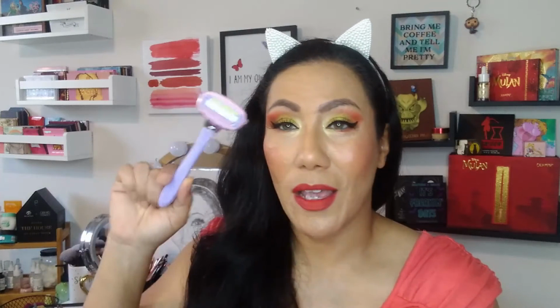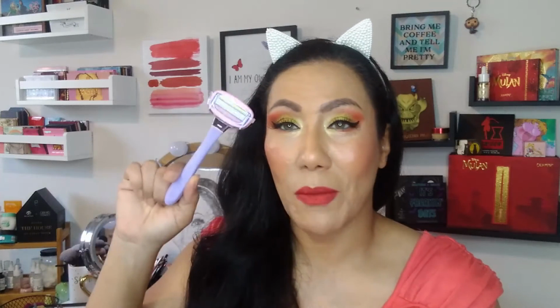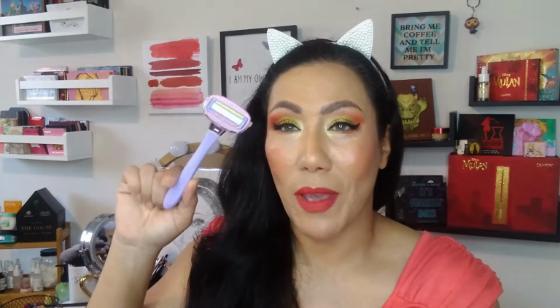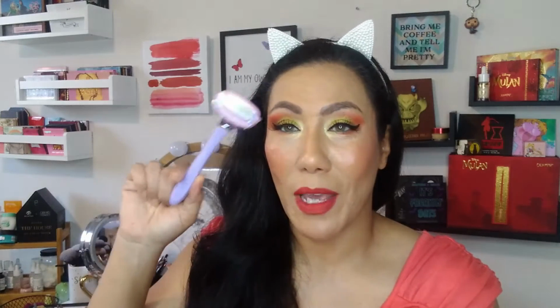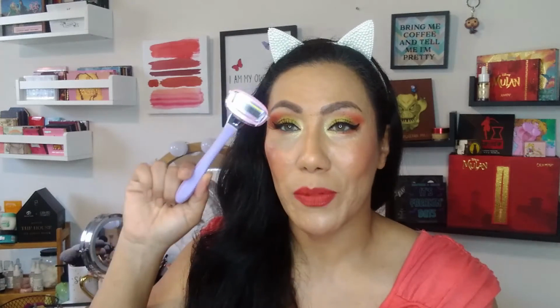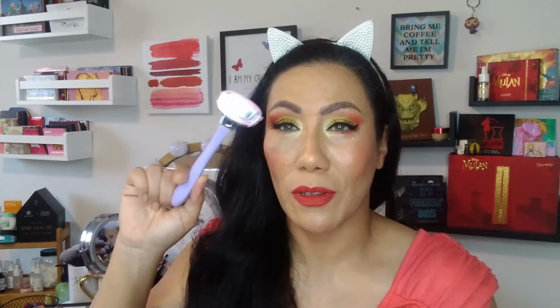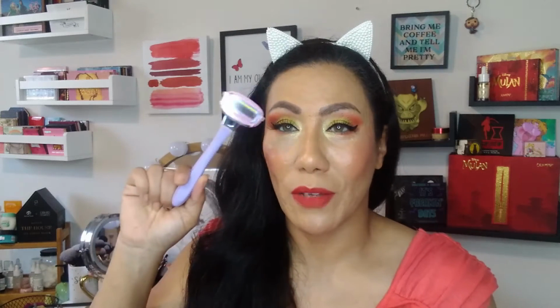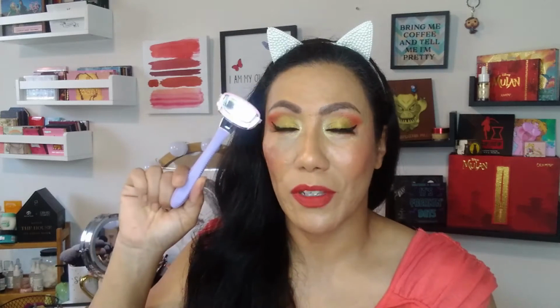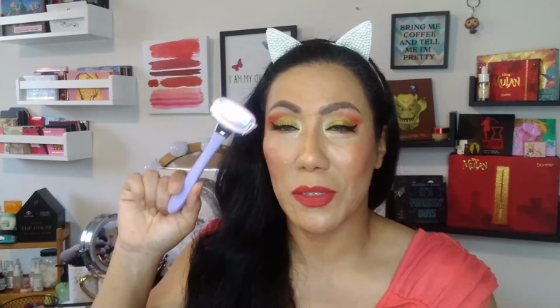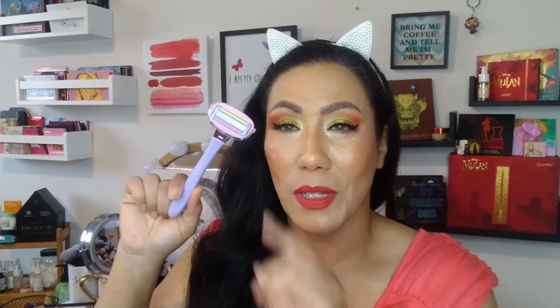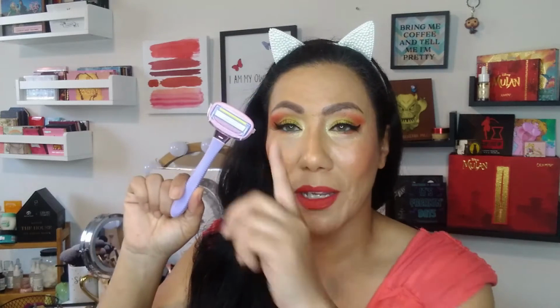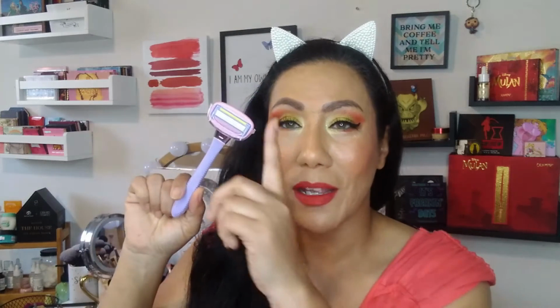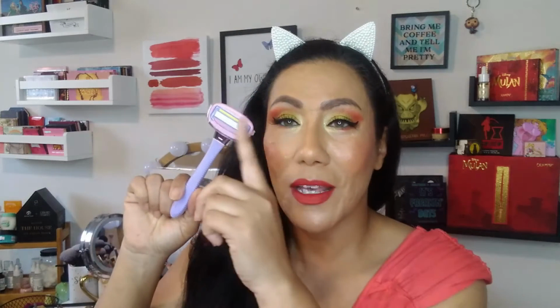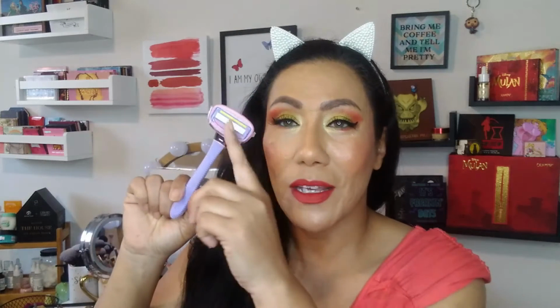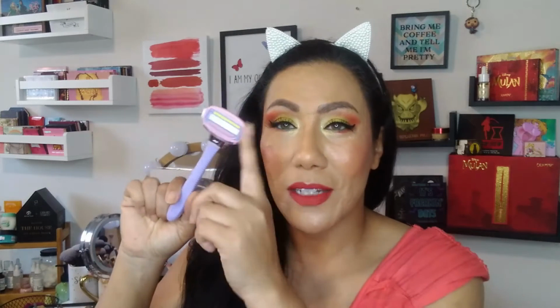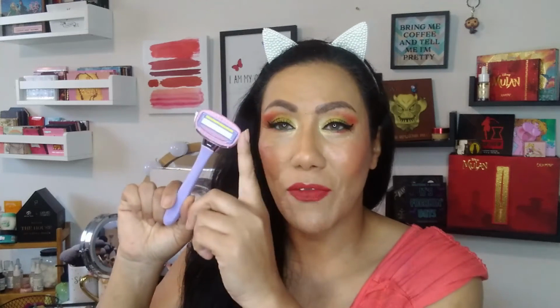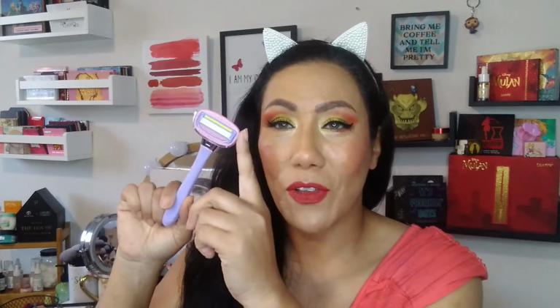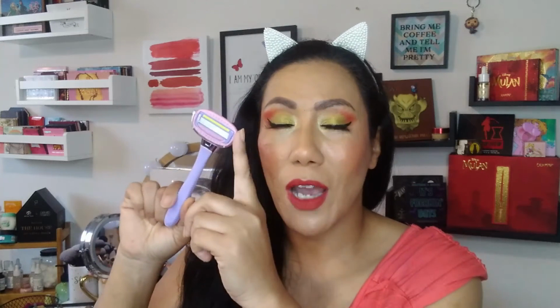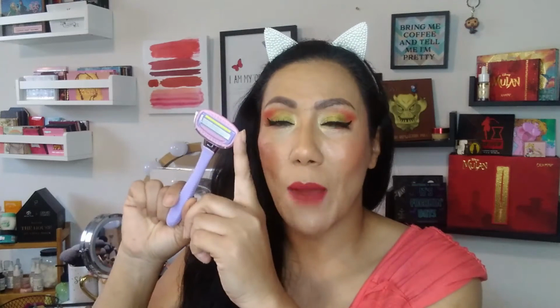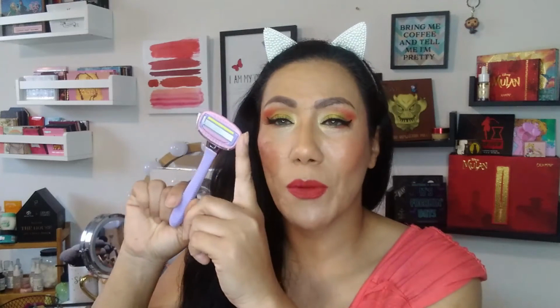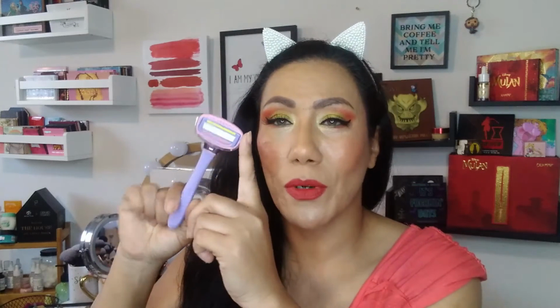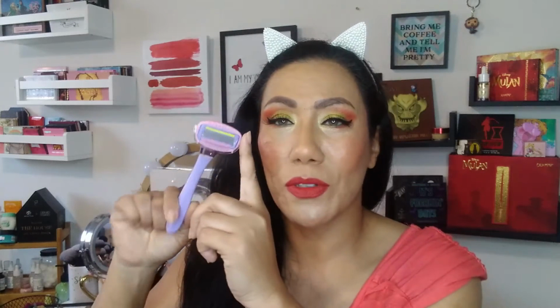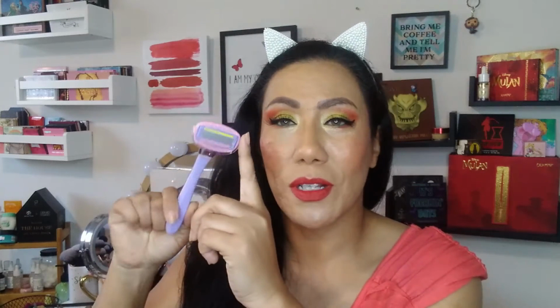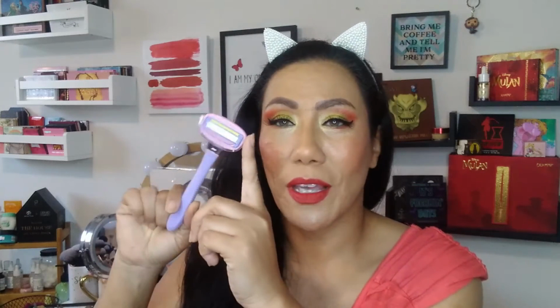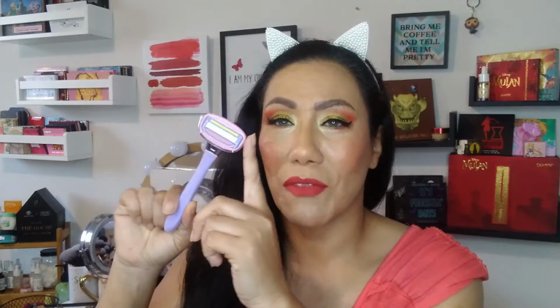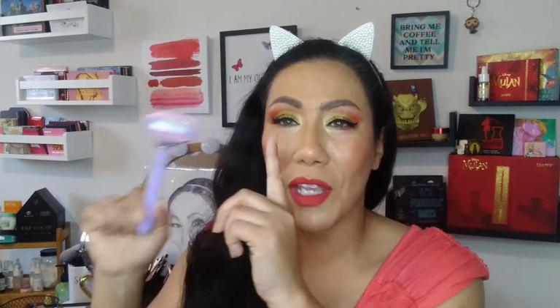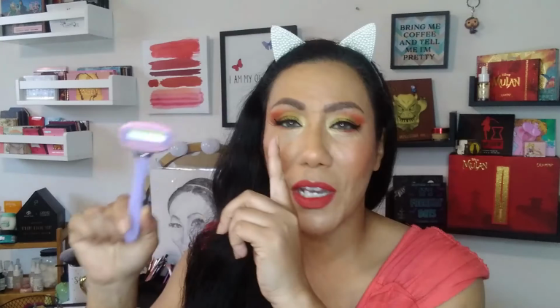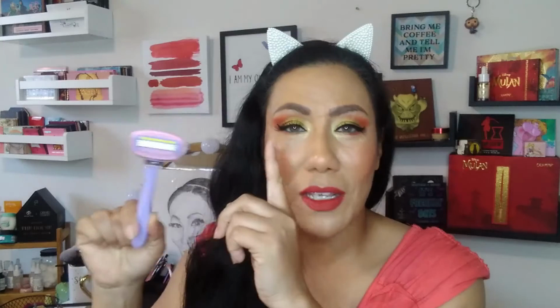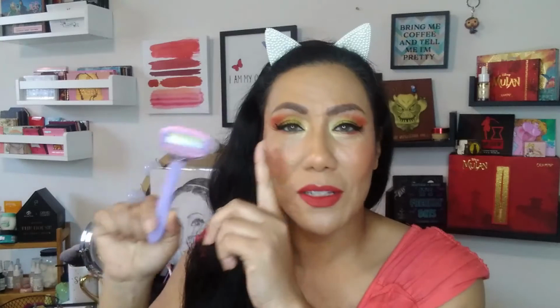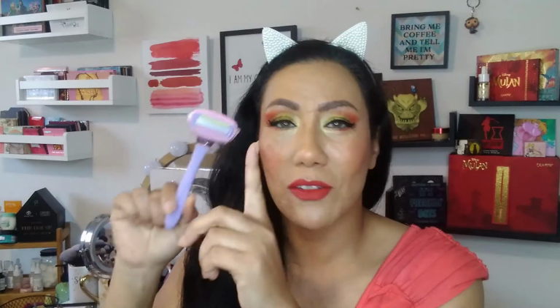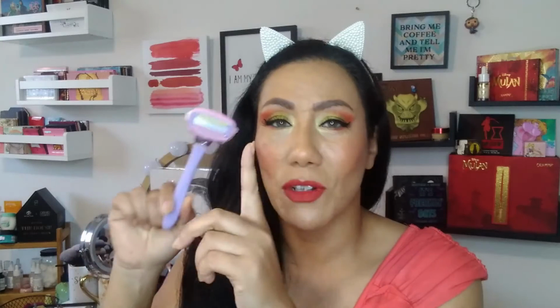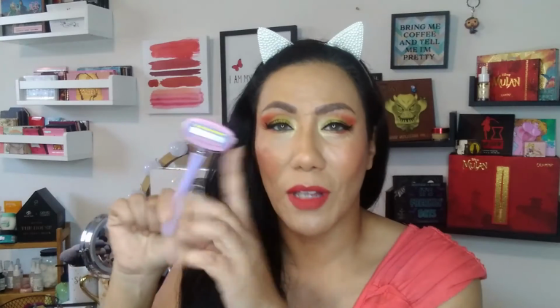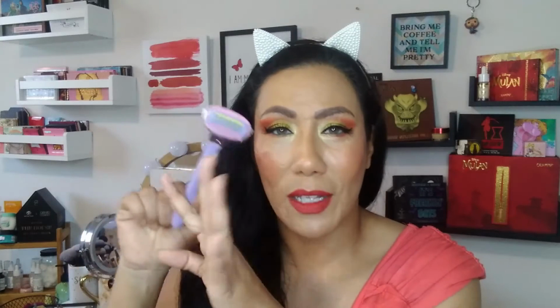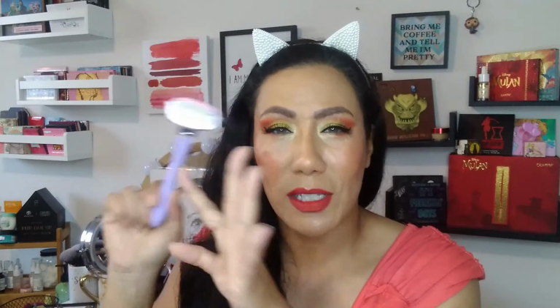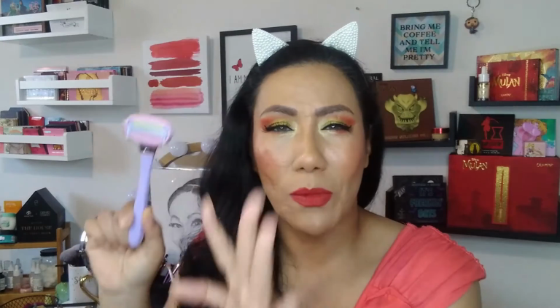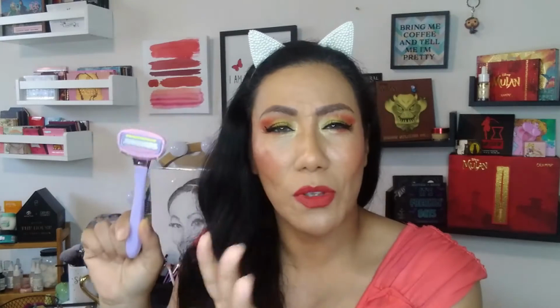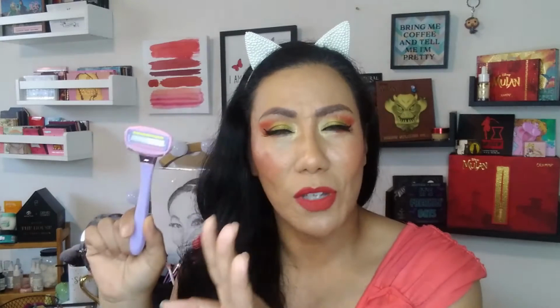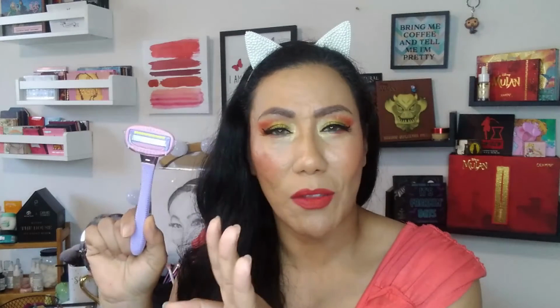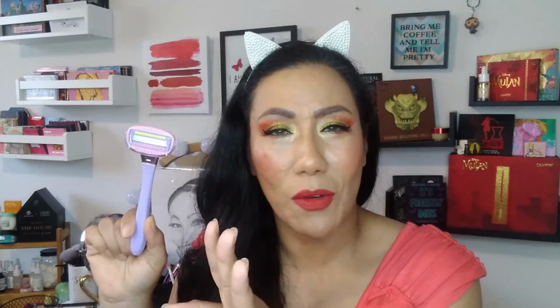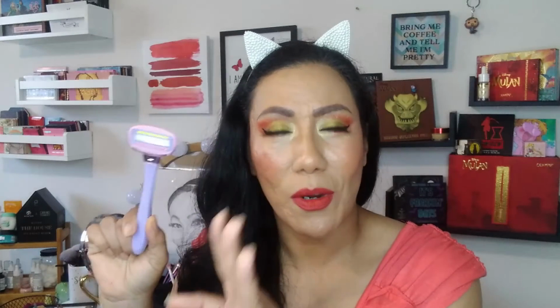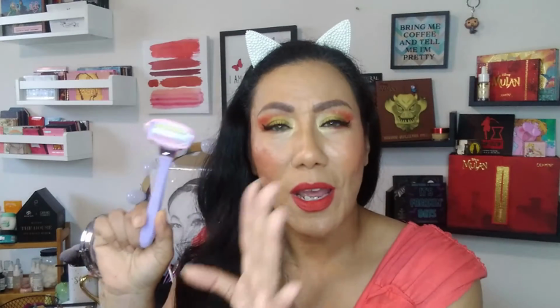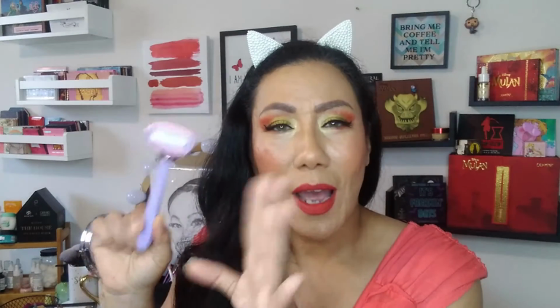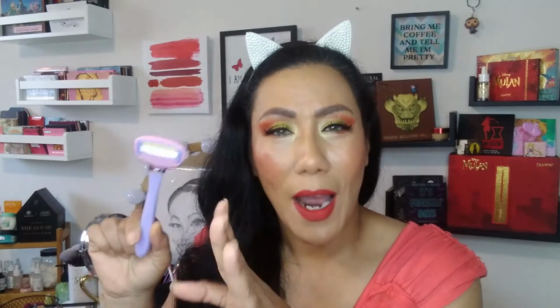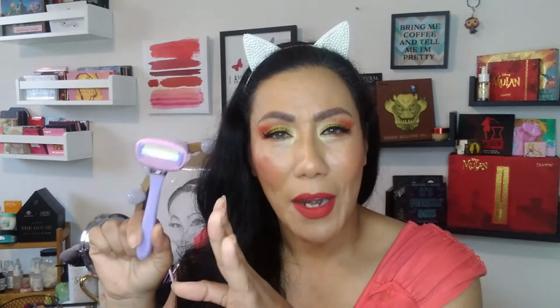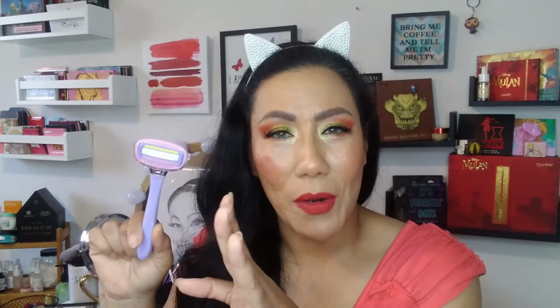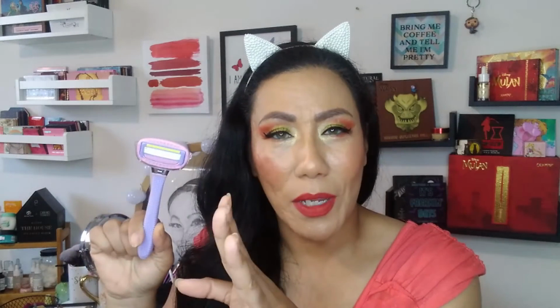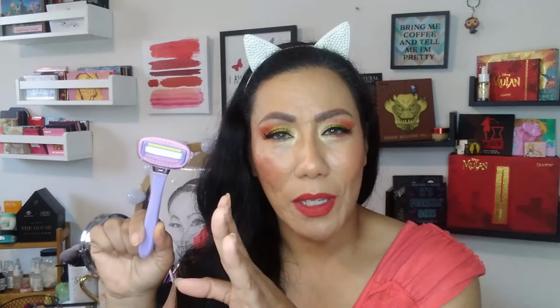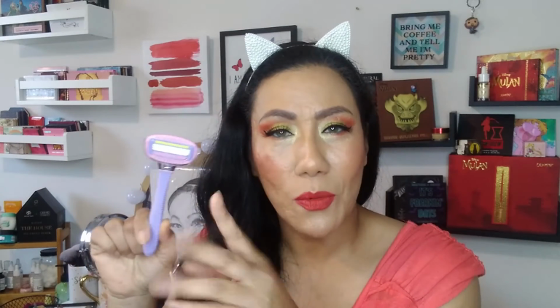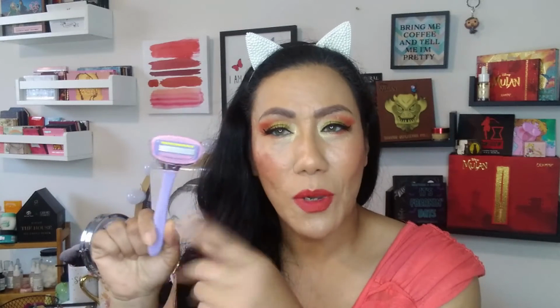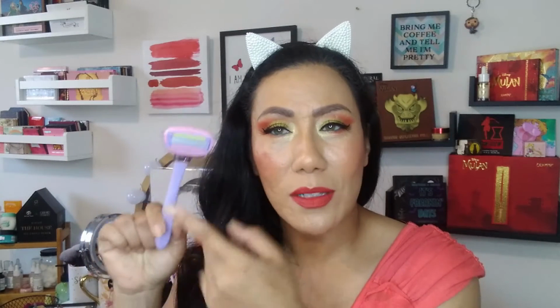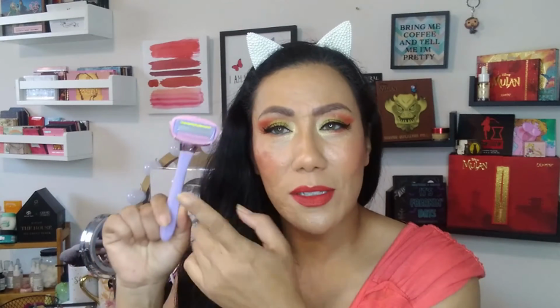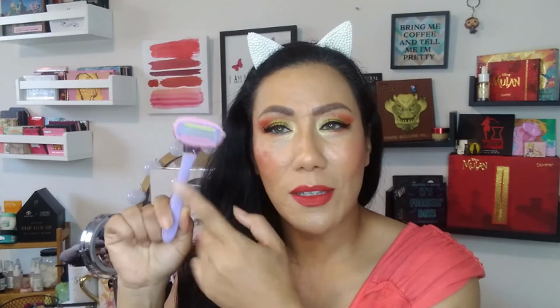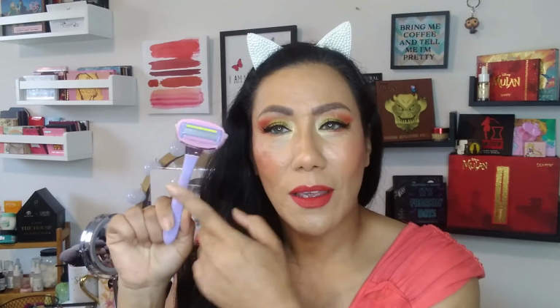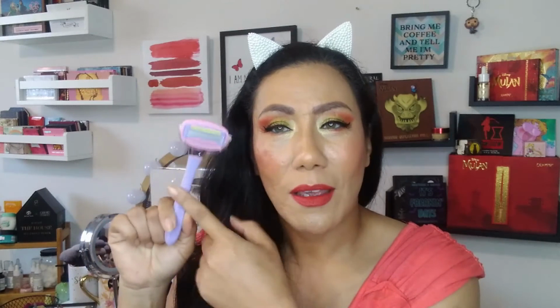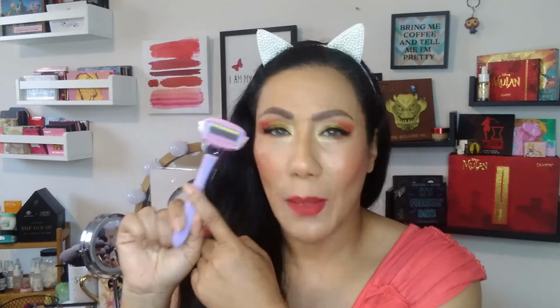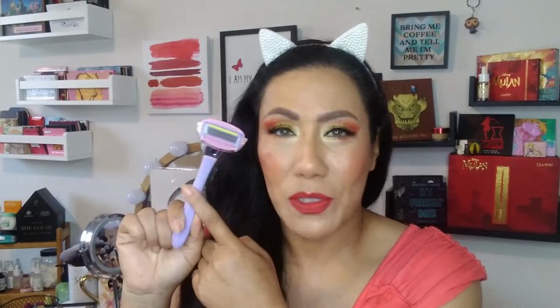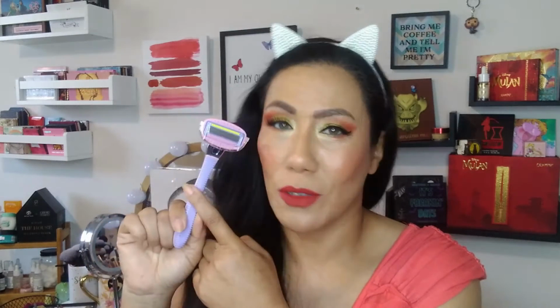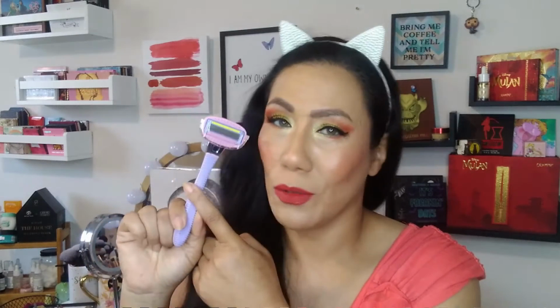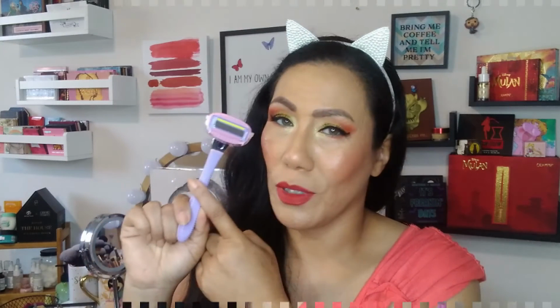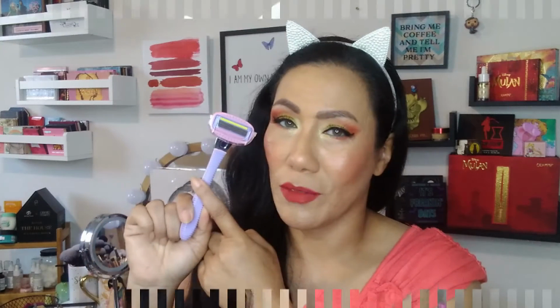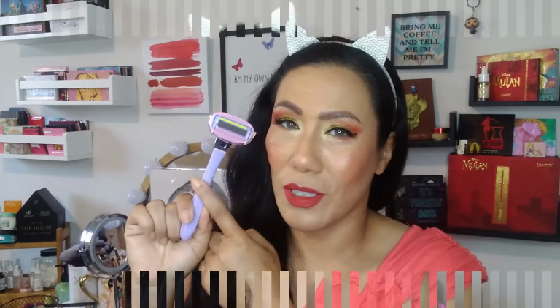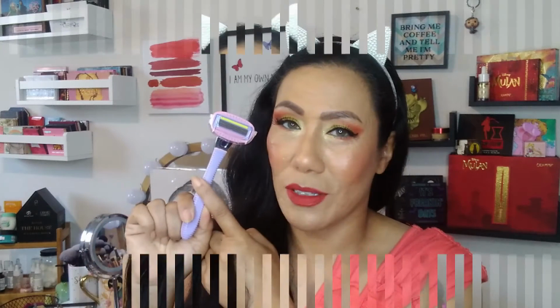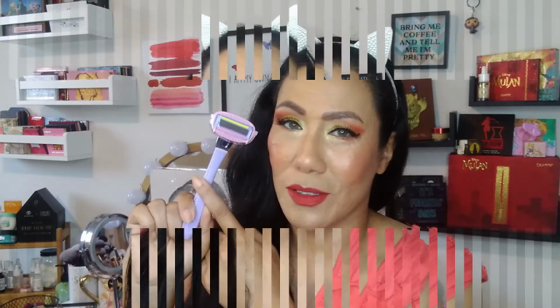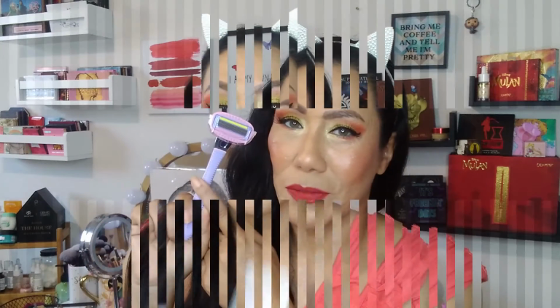I am absolutely loving this blade. It glides onto my skin so nicely, leaves my skin feeling so soft and smooth, I do not get razor burn, and it doesn't irritate me at all. Definitely comparable to Venus, Gillette, and some of those other higher-end ones. Absolutely loving this.